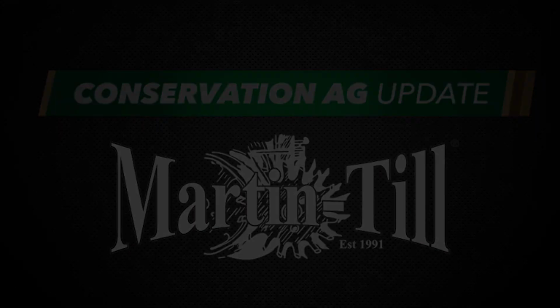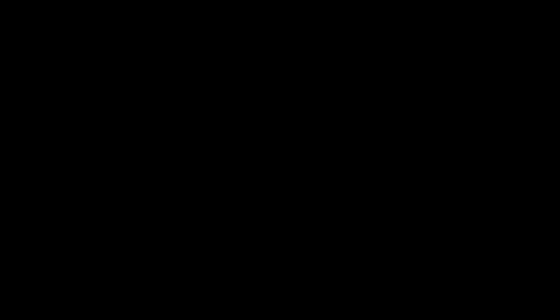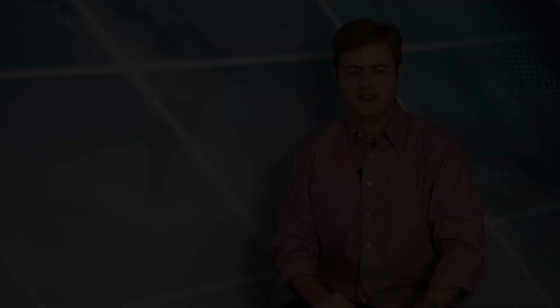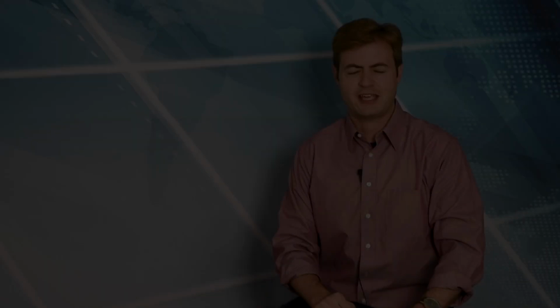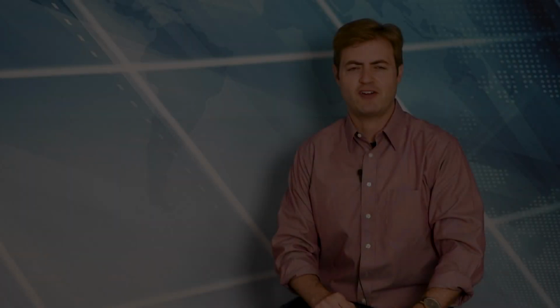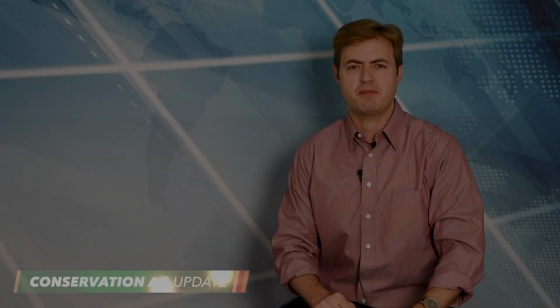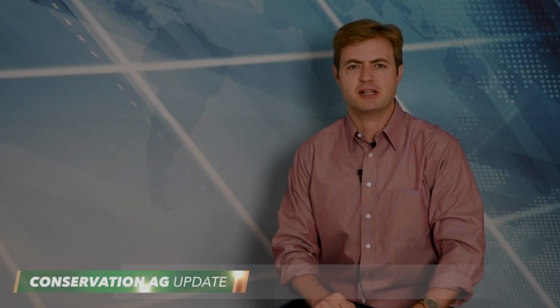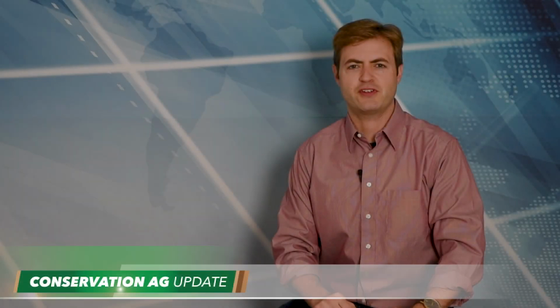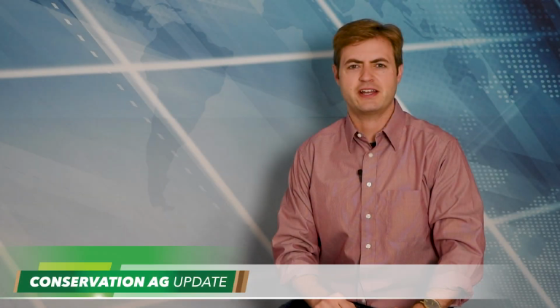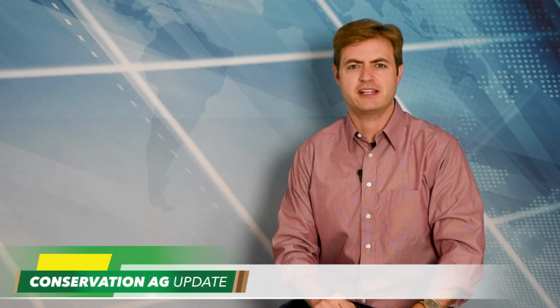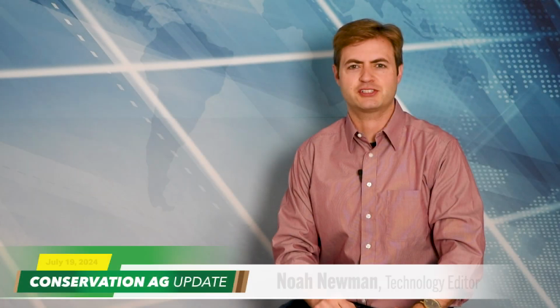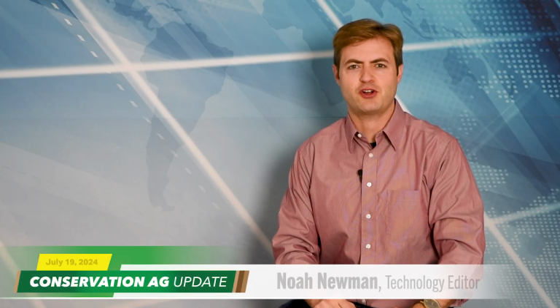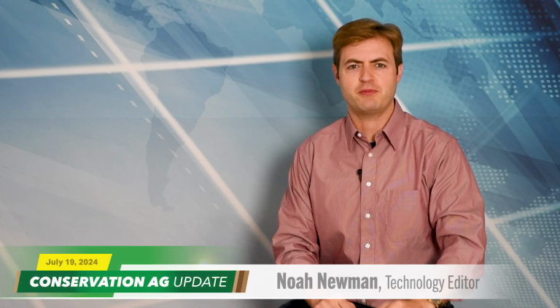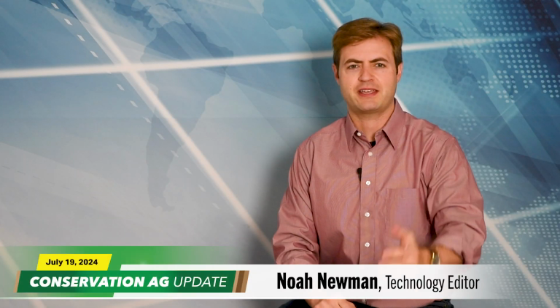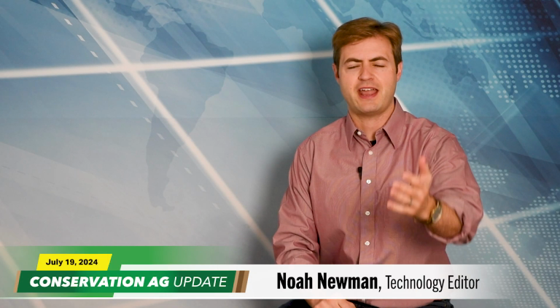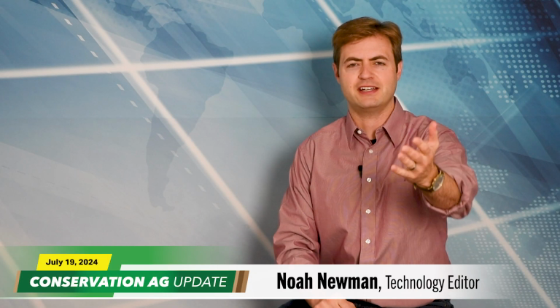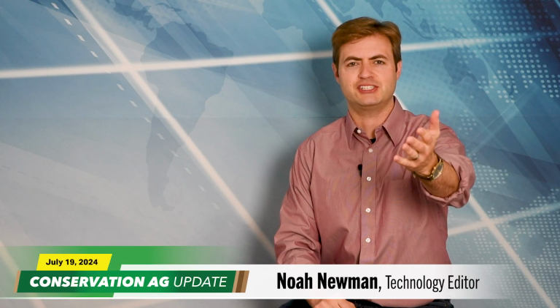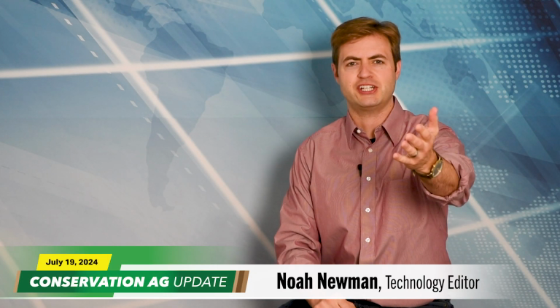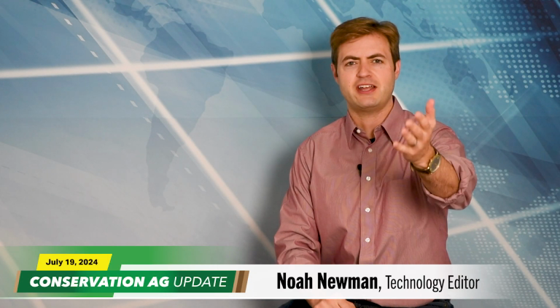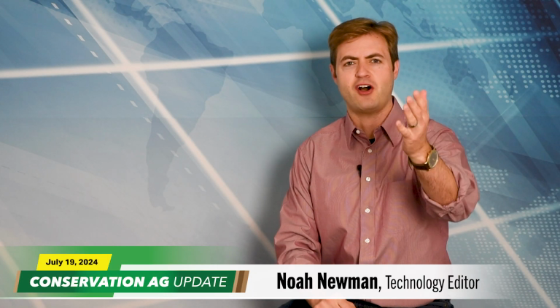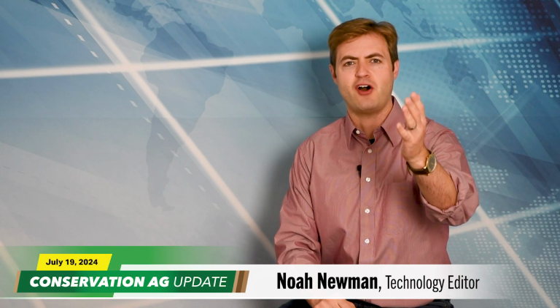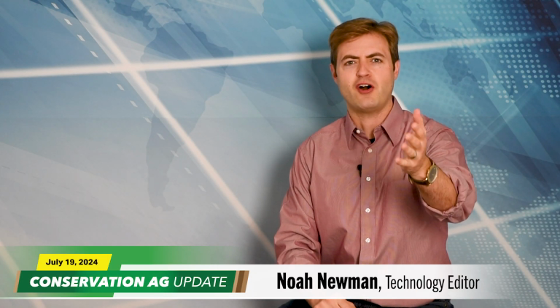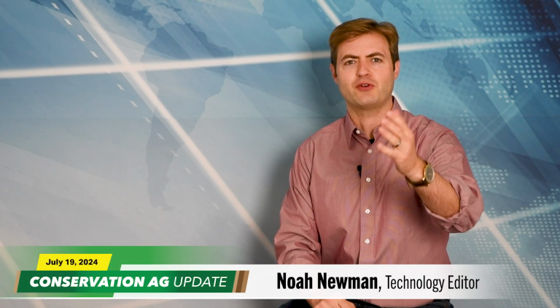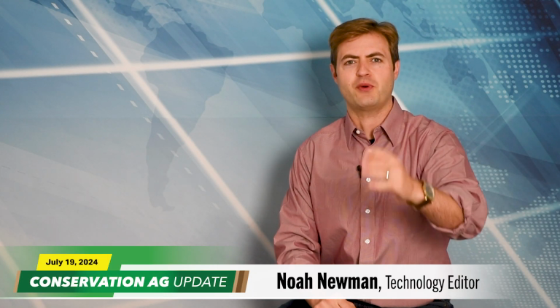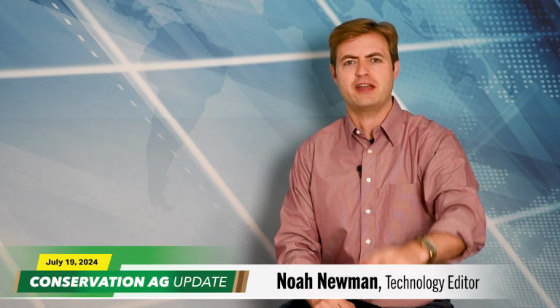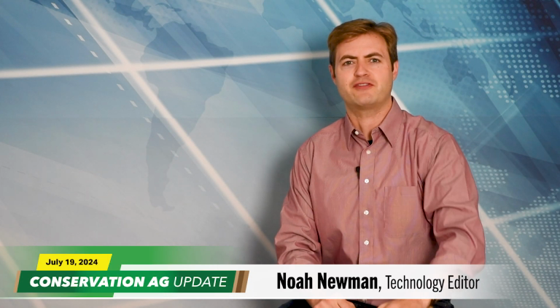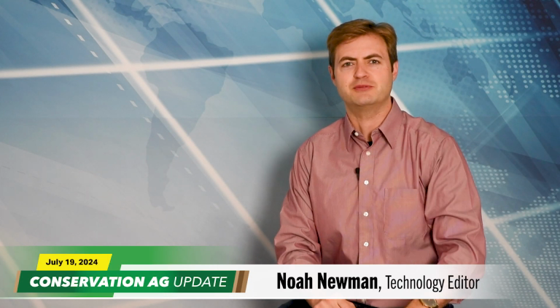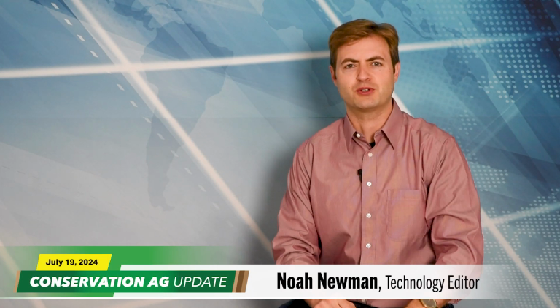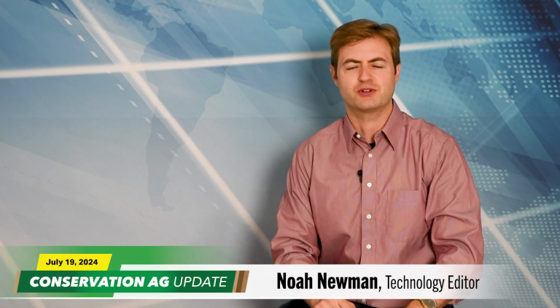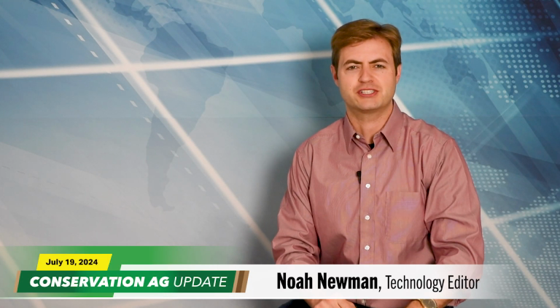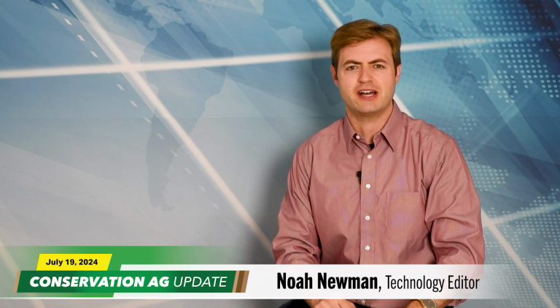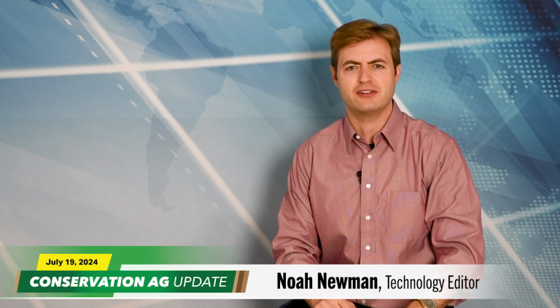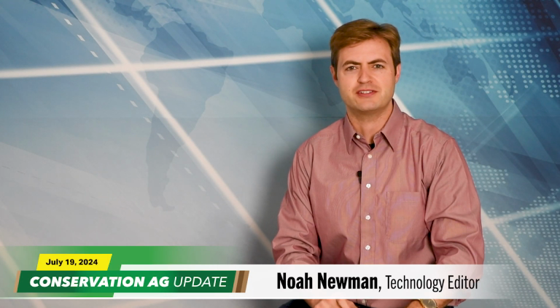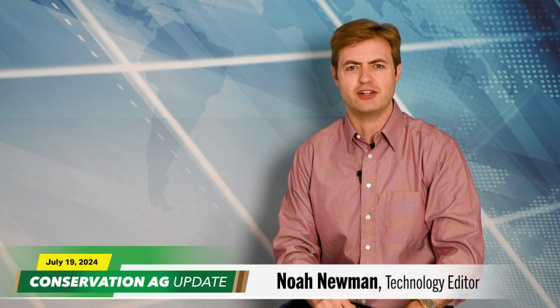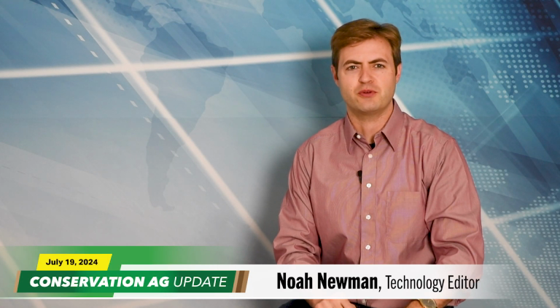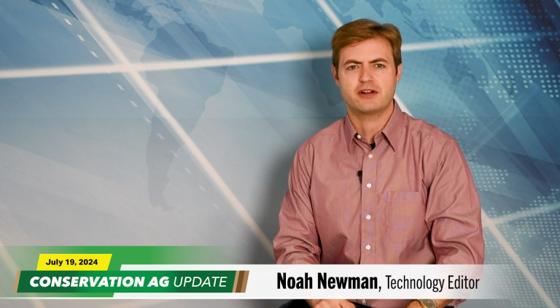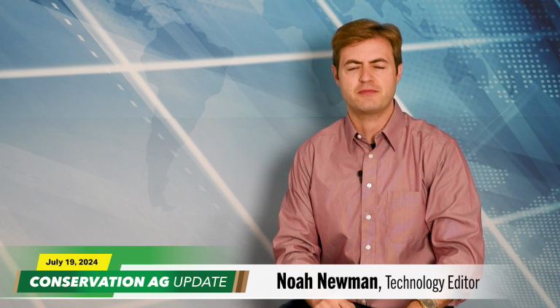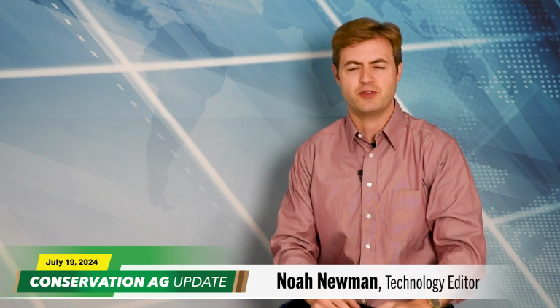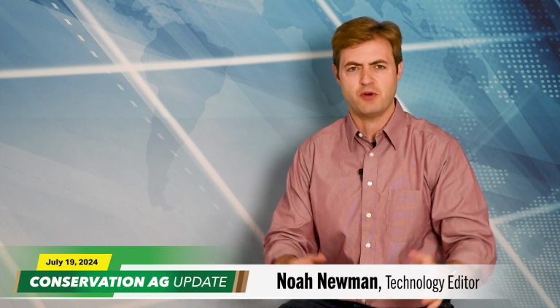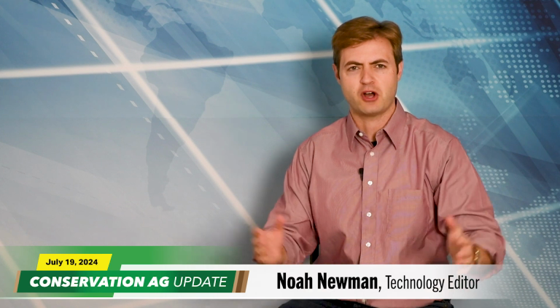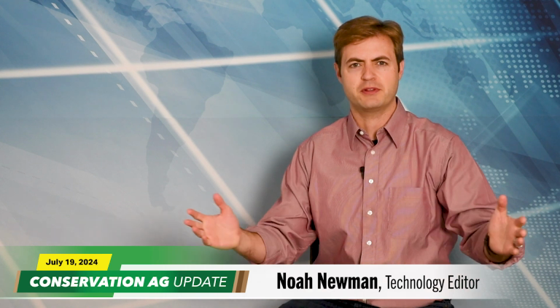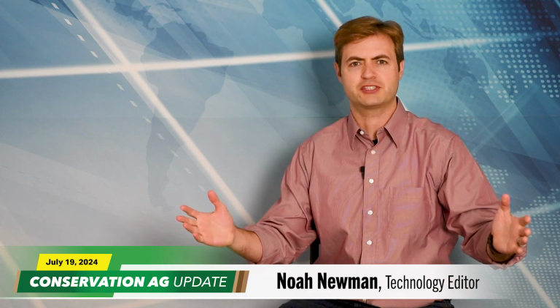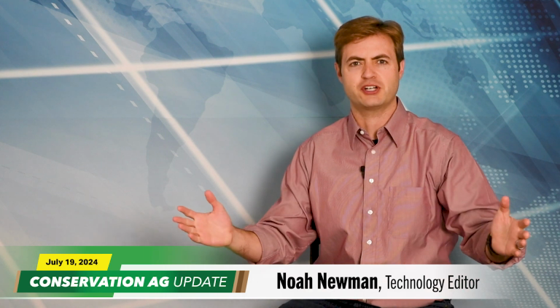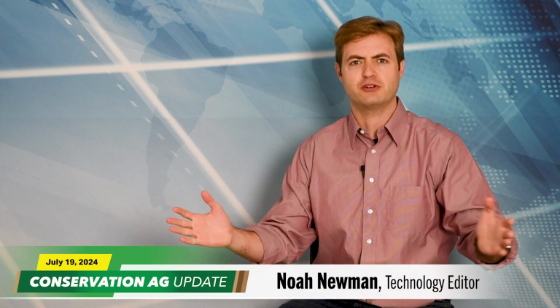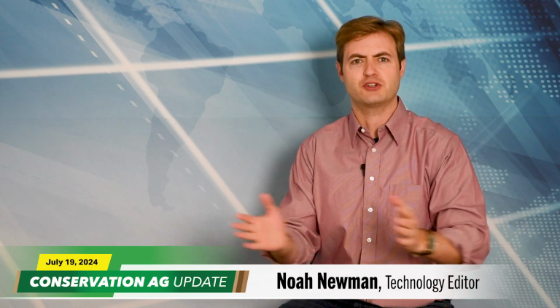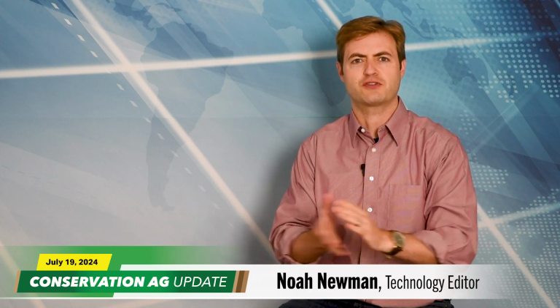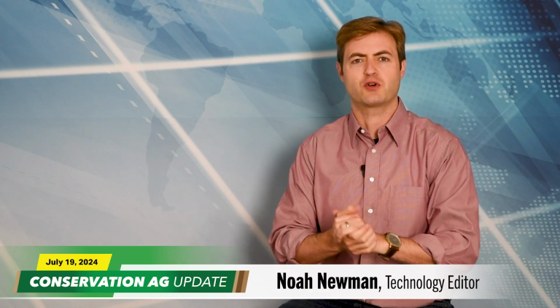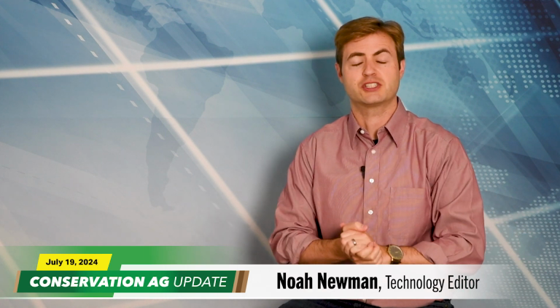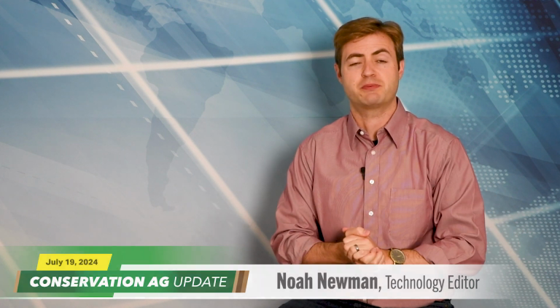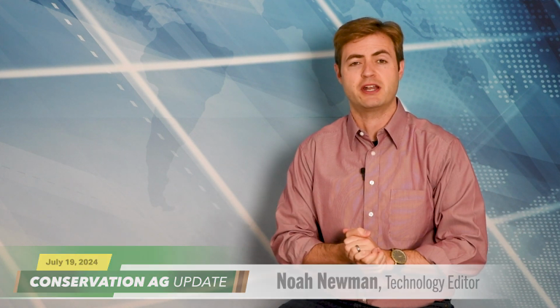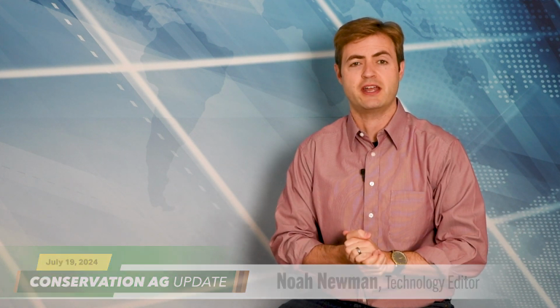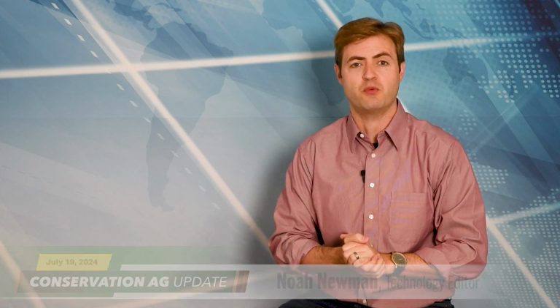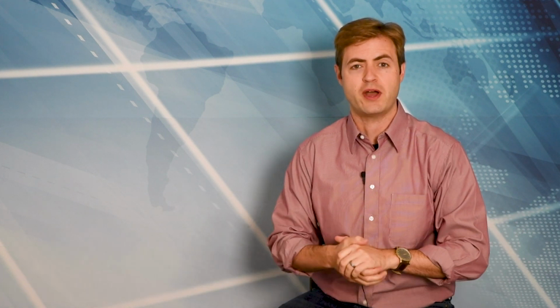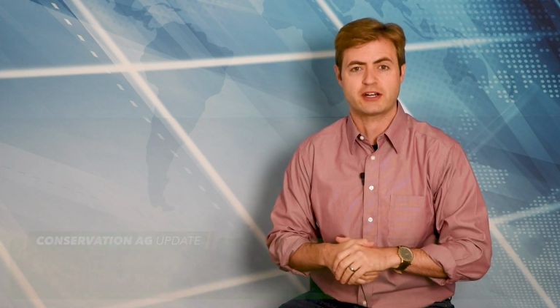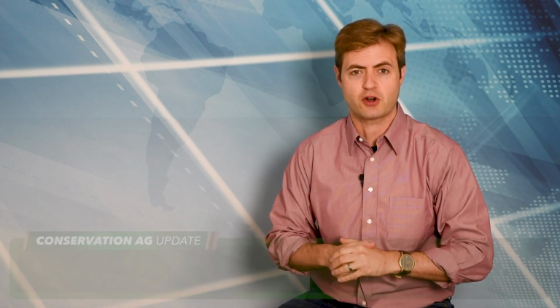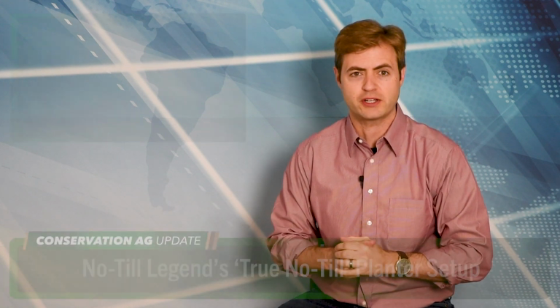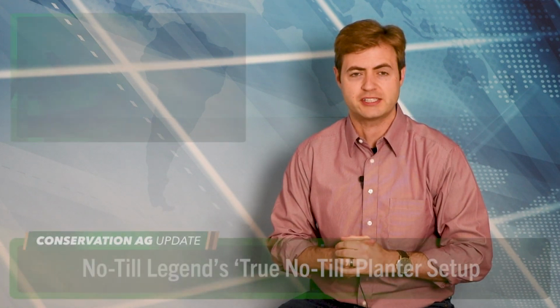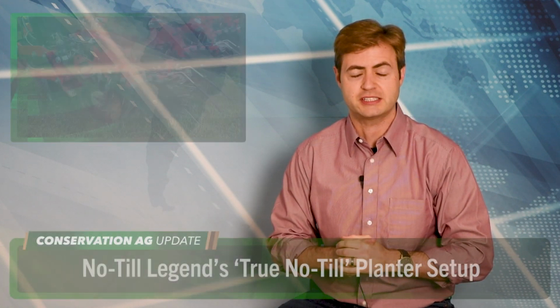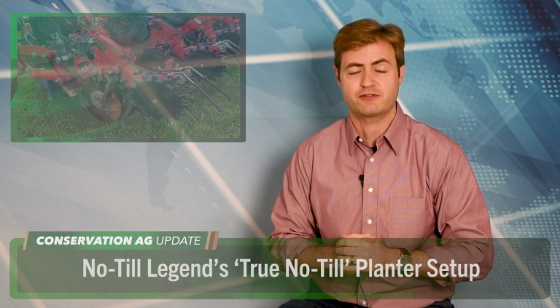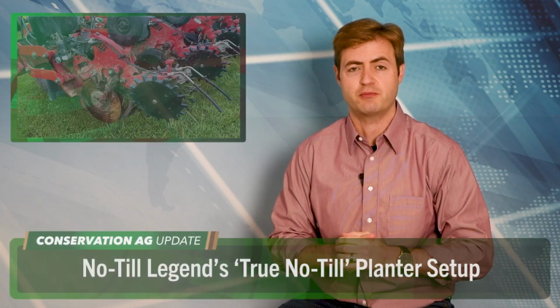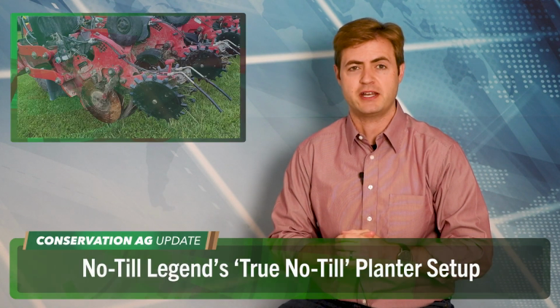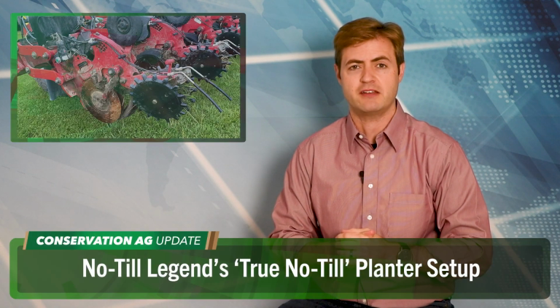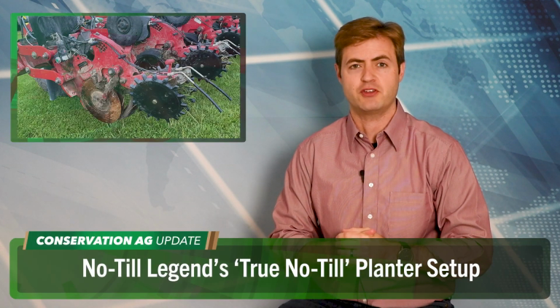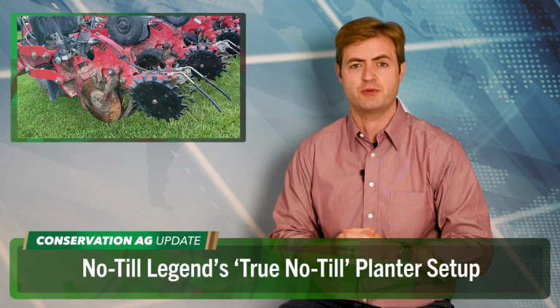Thank you very much for that intro, McCain and Jay, all the way from Georgetown, Delaware. Welcome to the show. It's been a wet growing season for many of you.